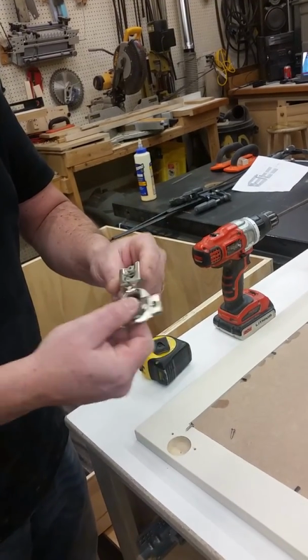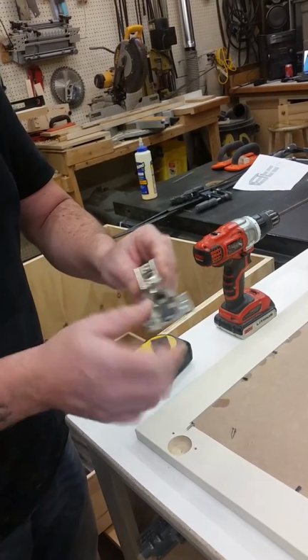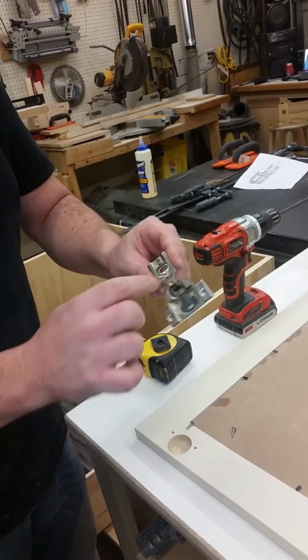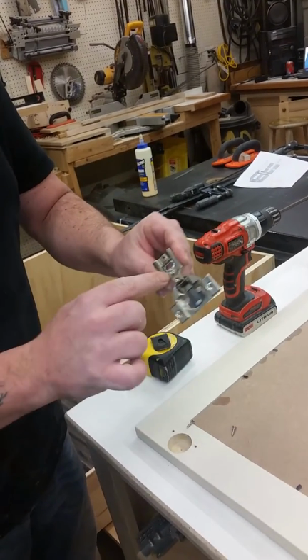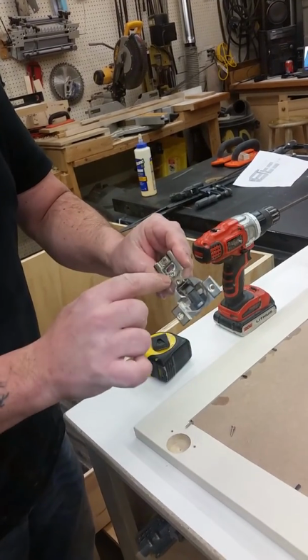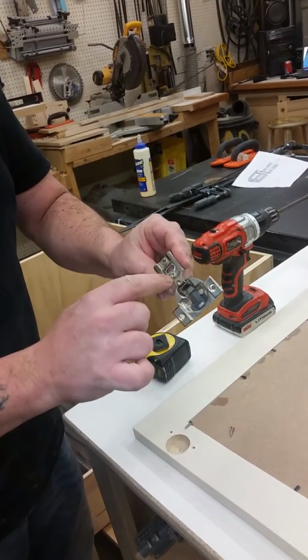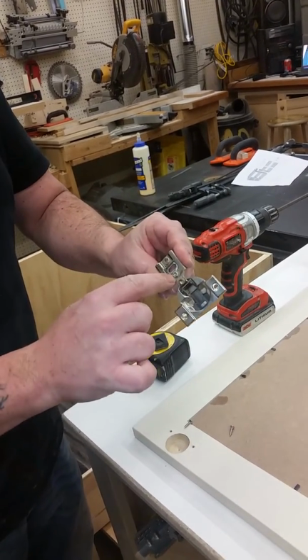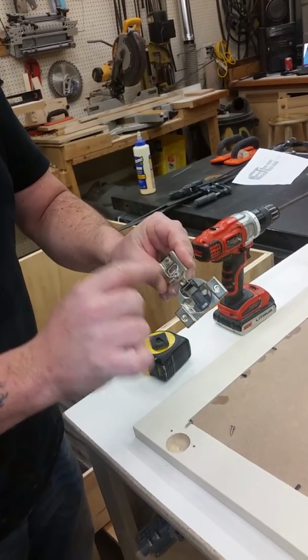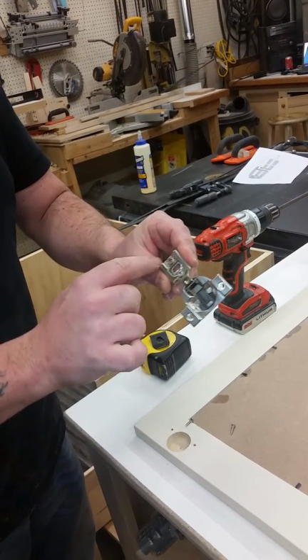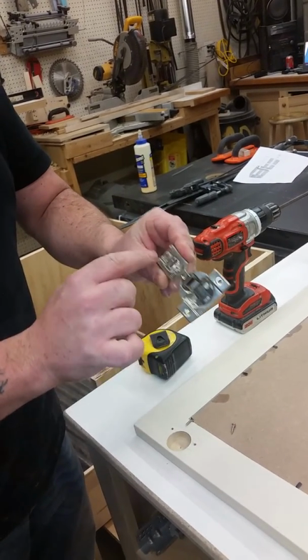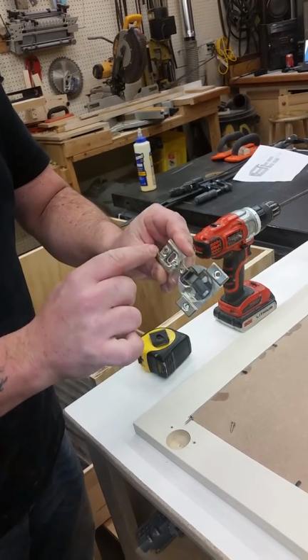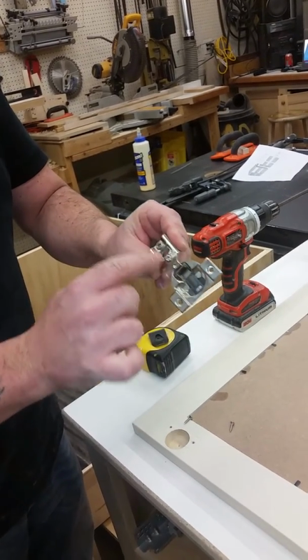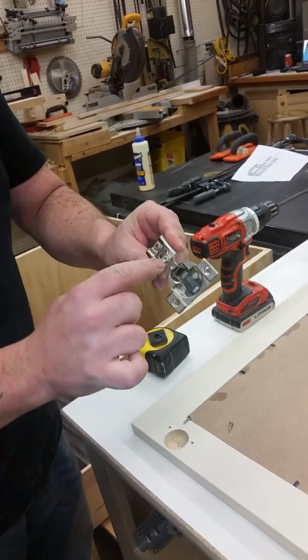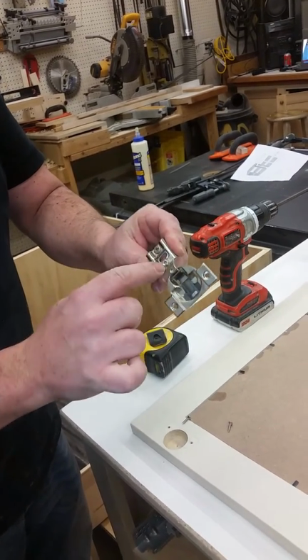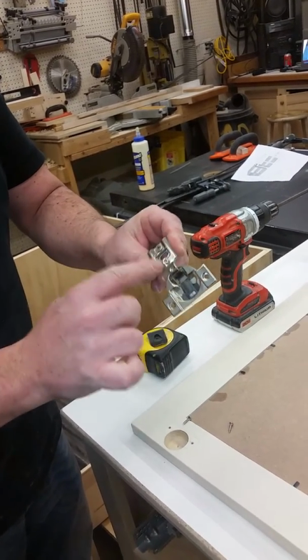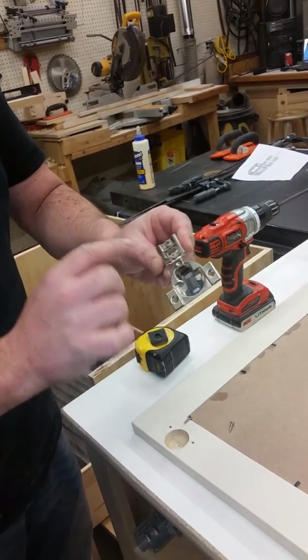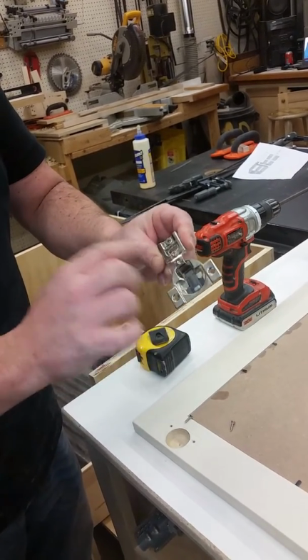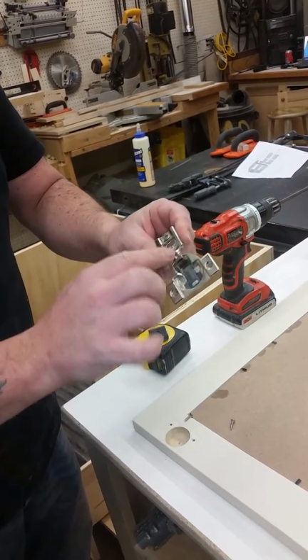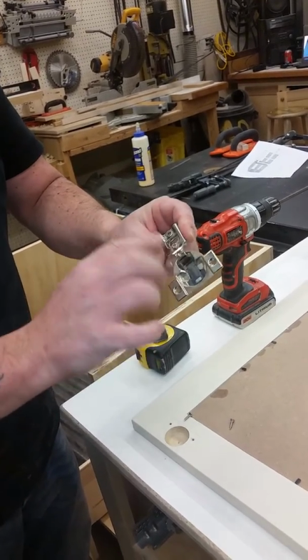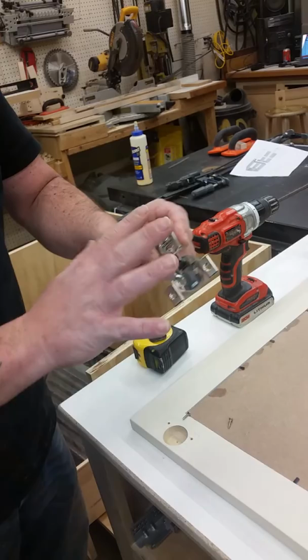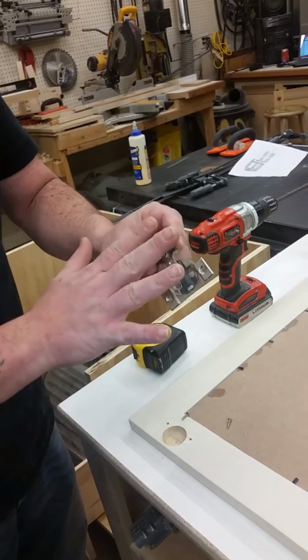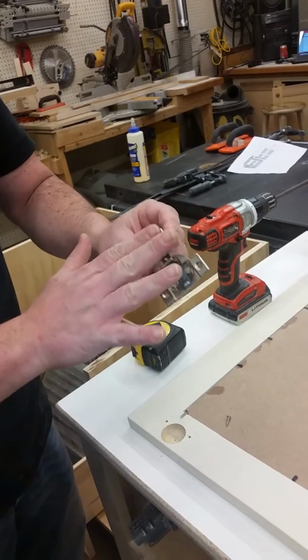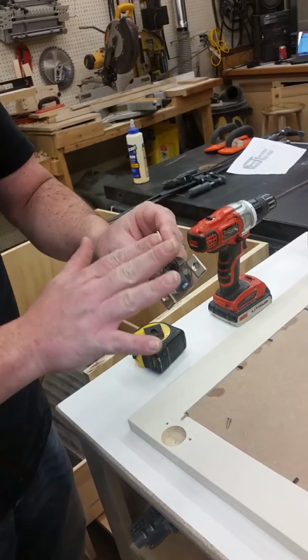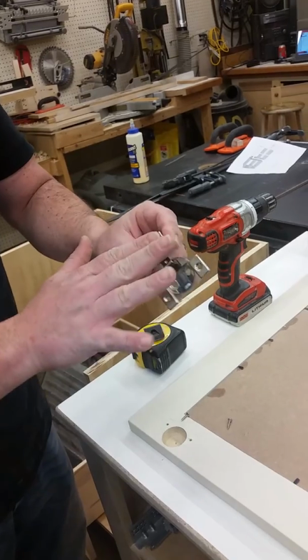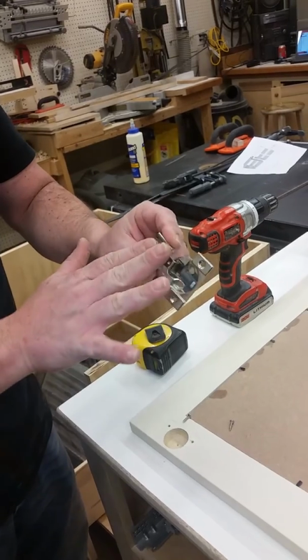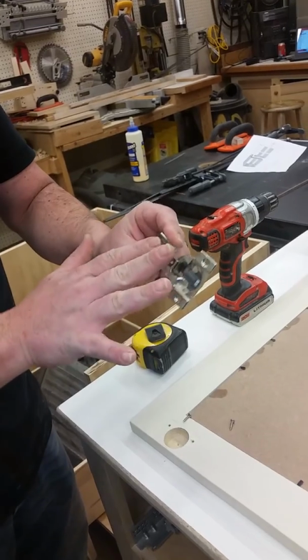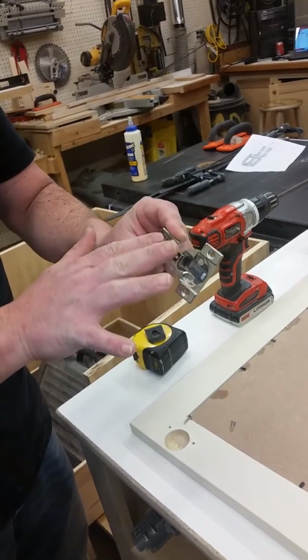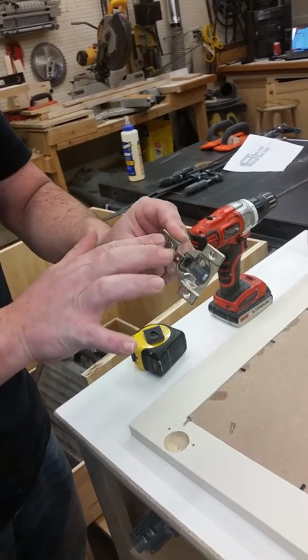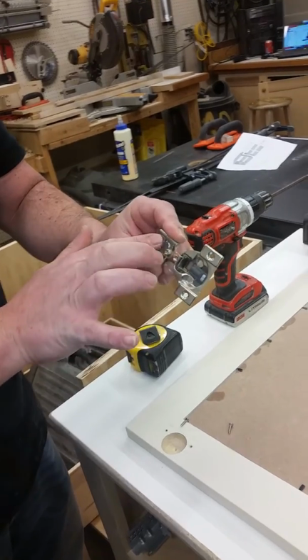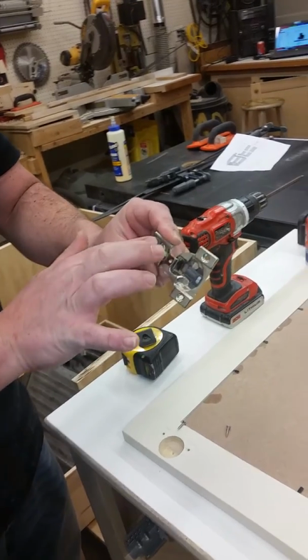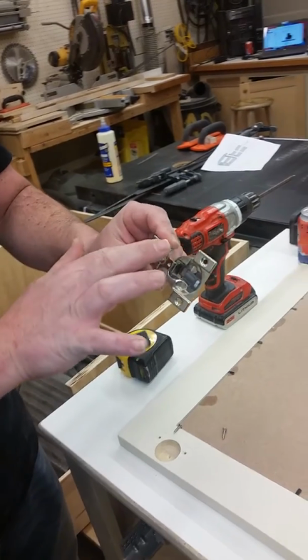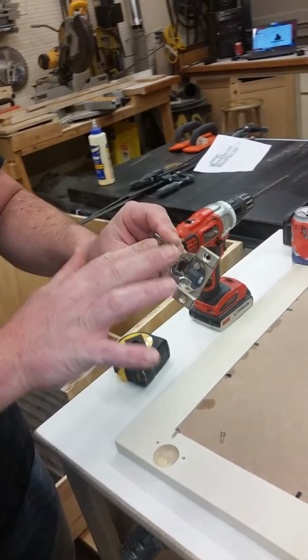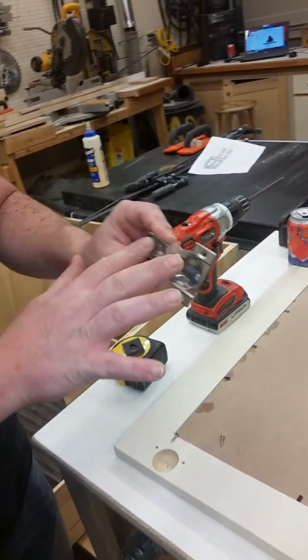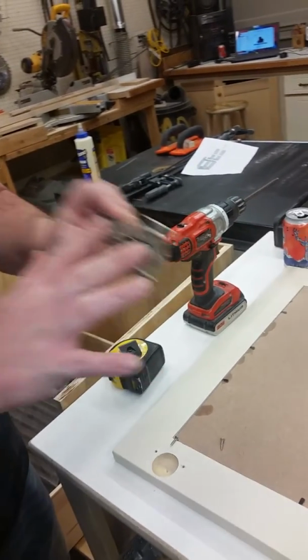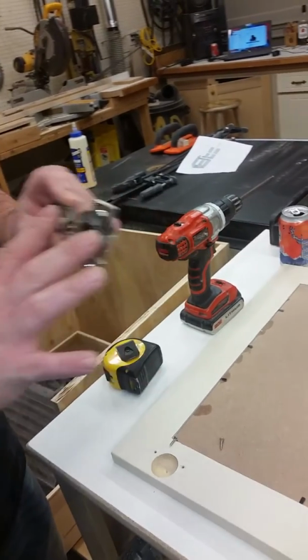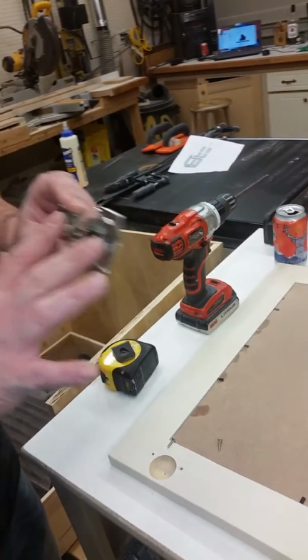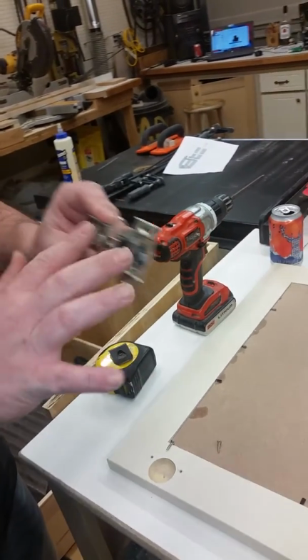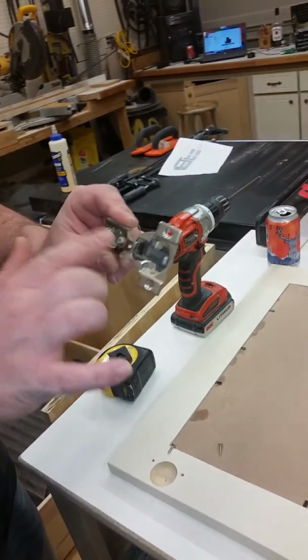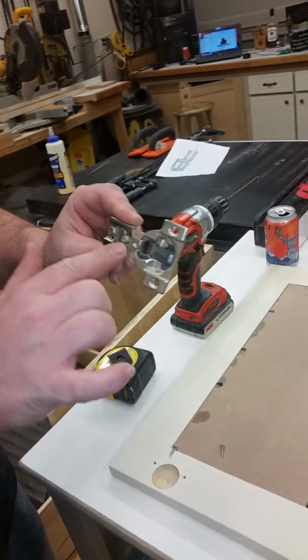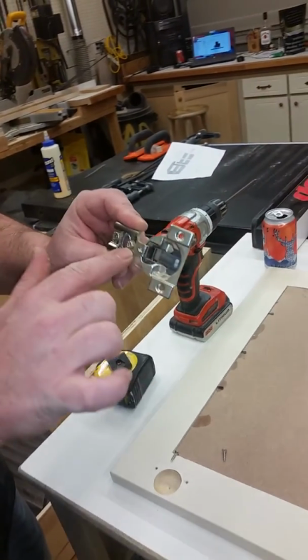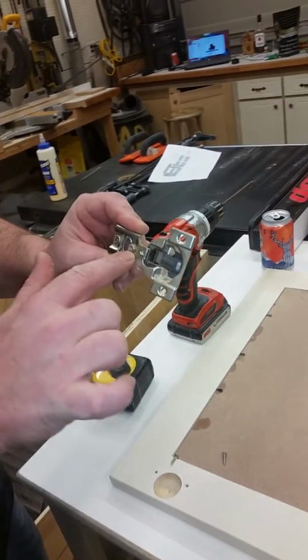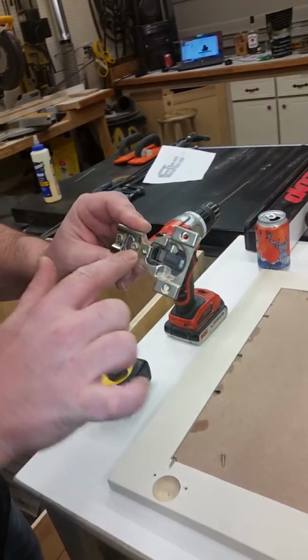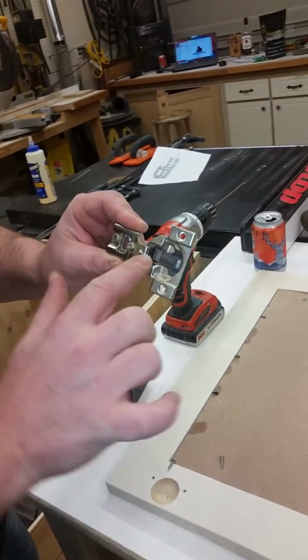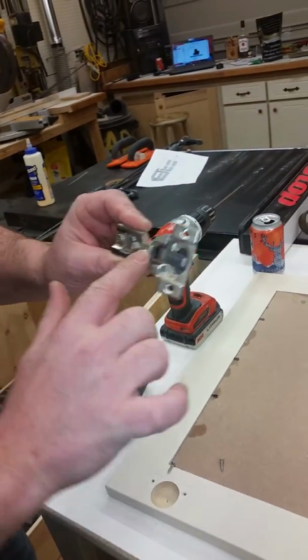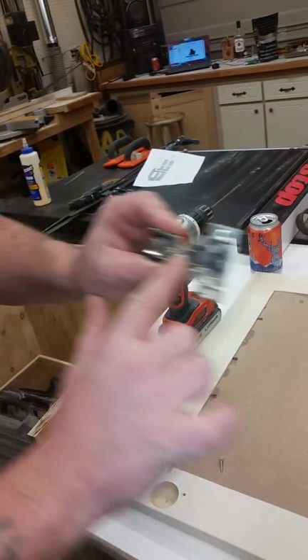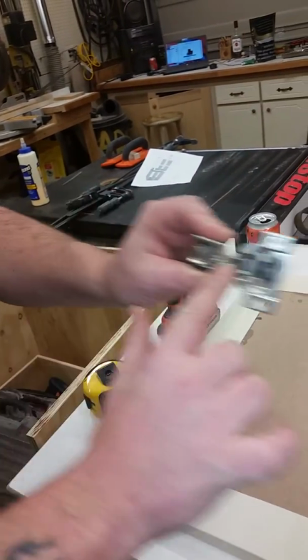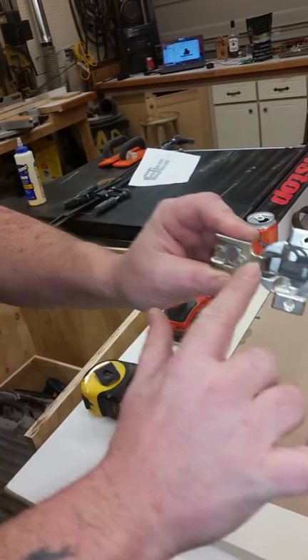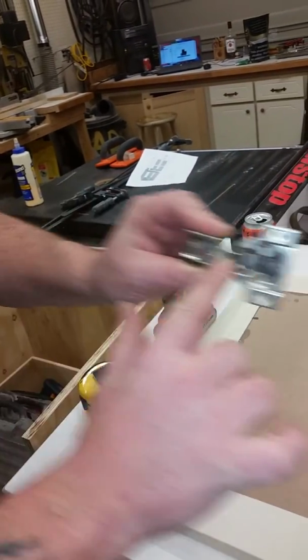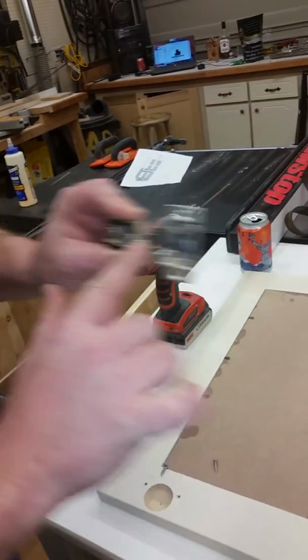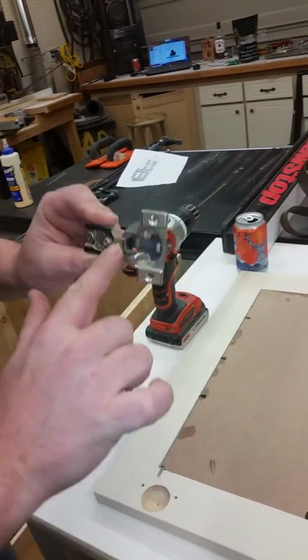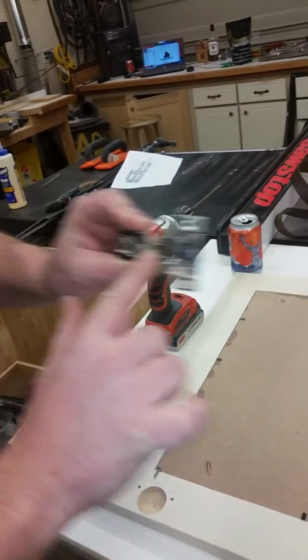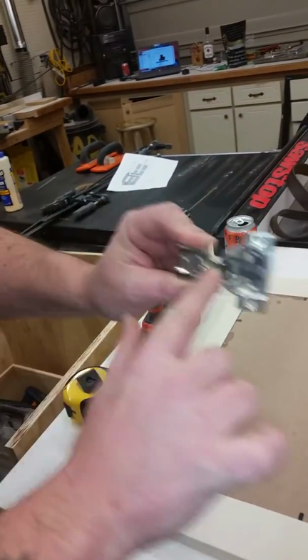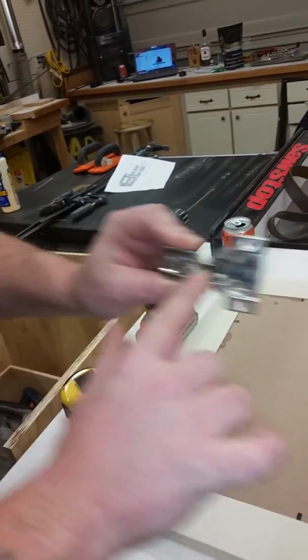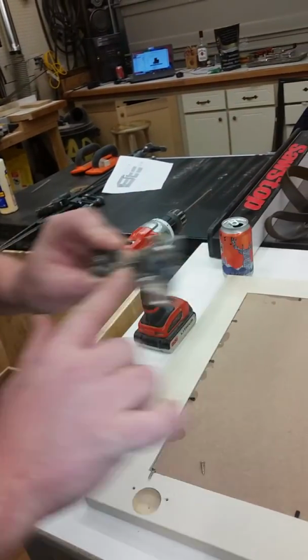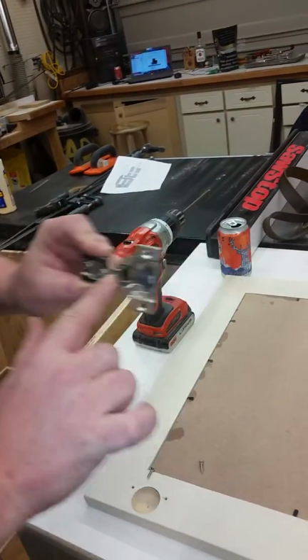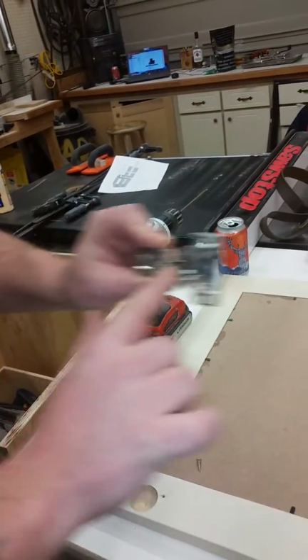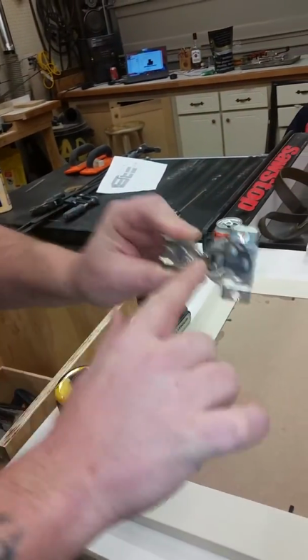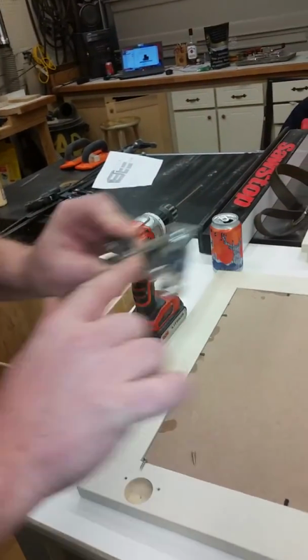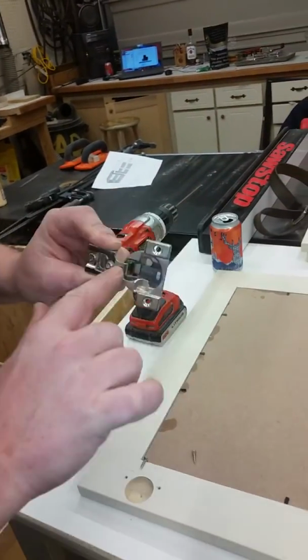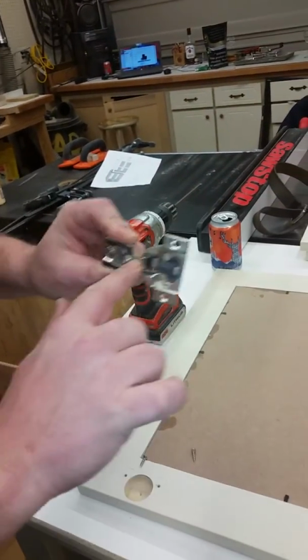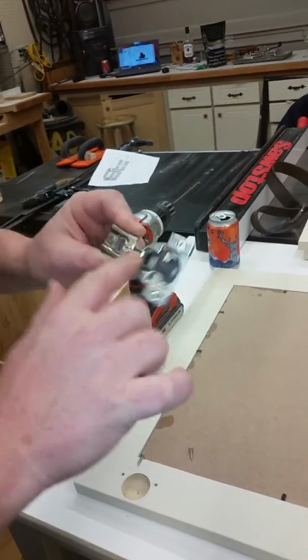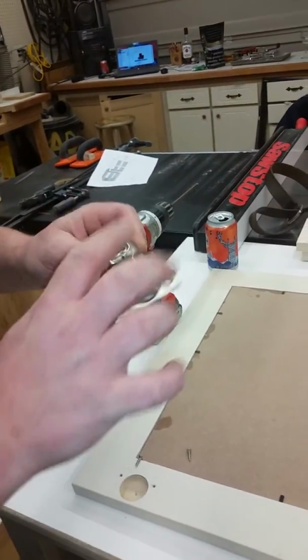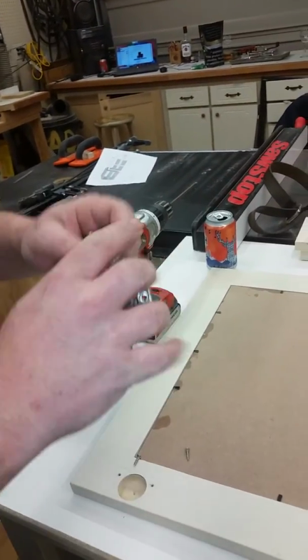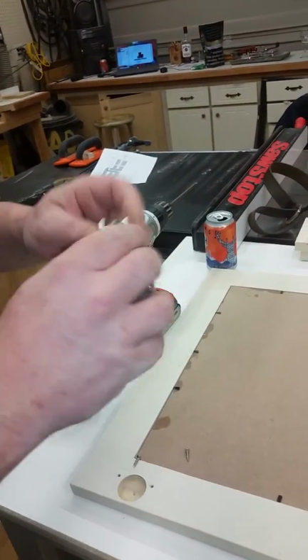With these screws, one will move it in and out and the other one will move it up and down — so we're fine.